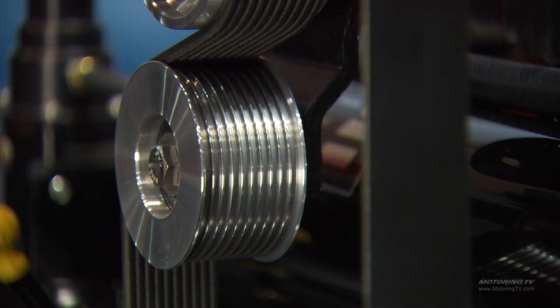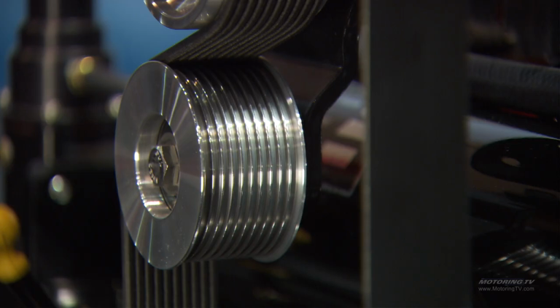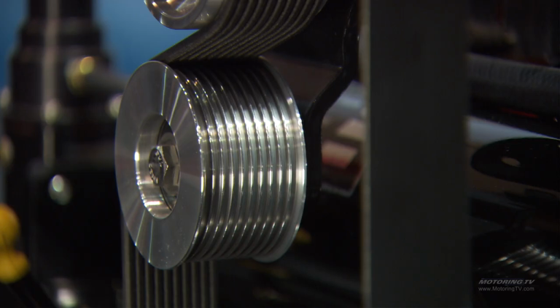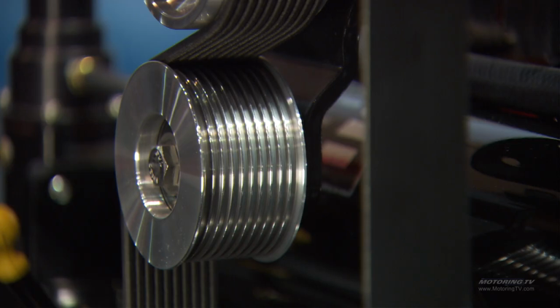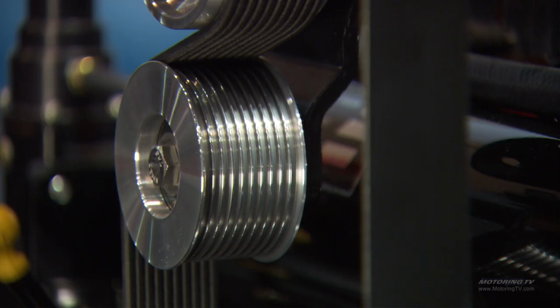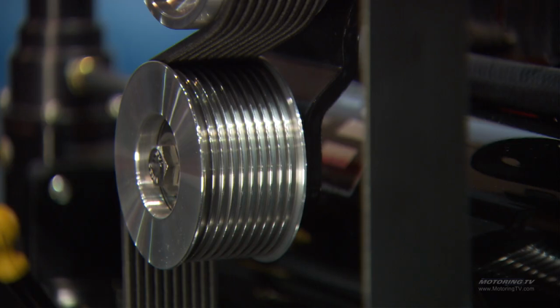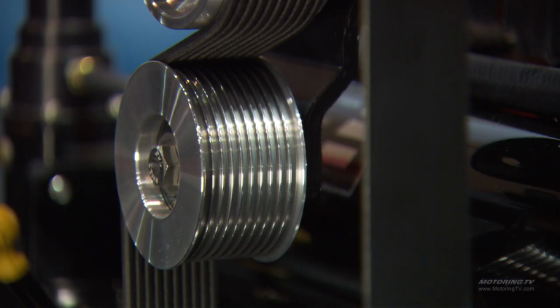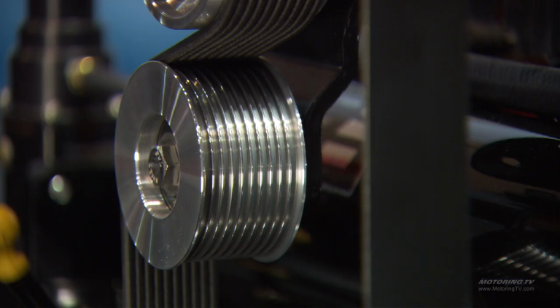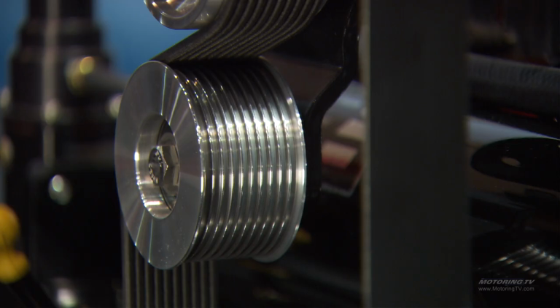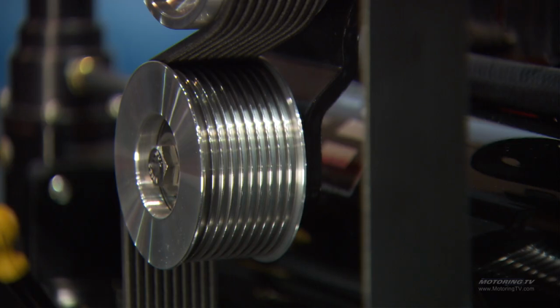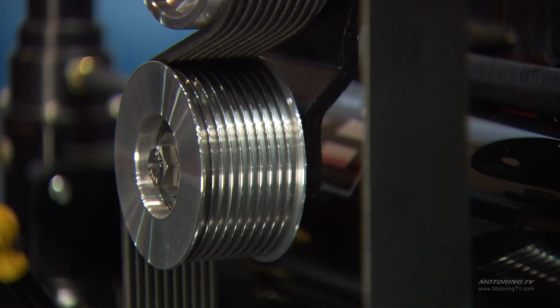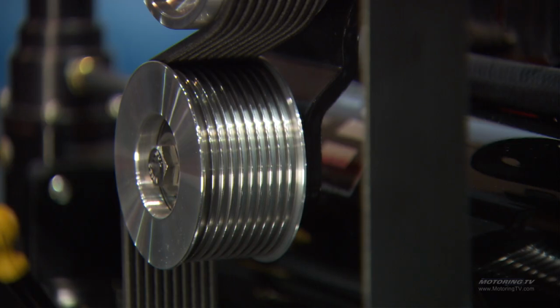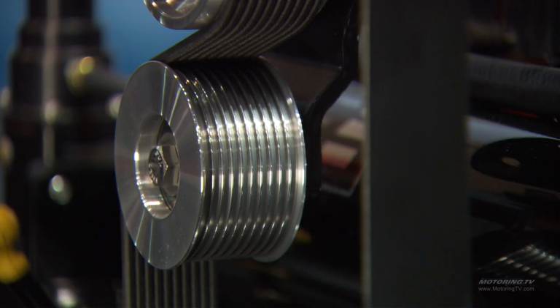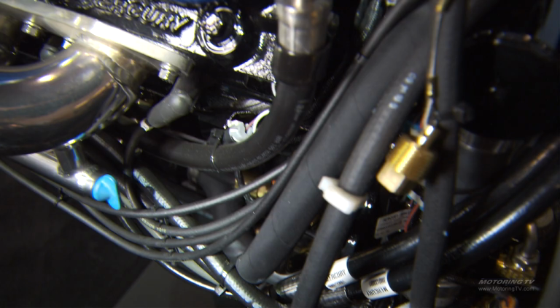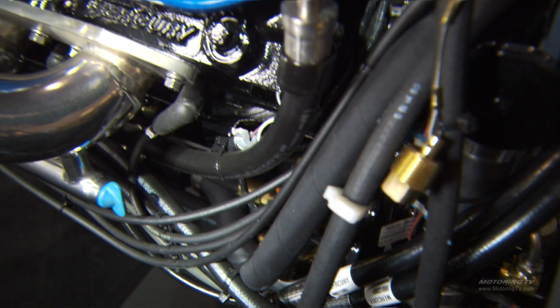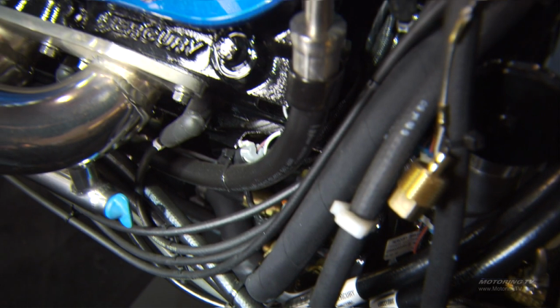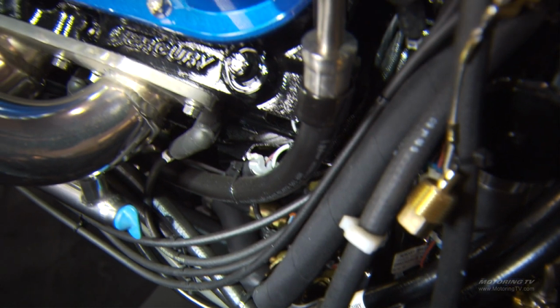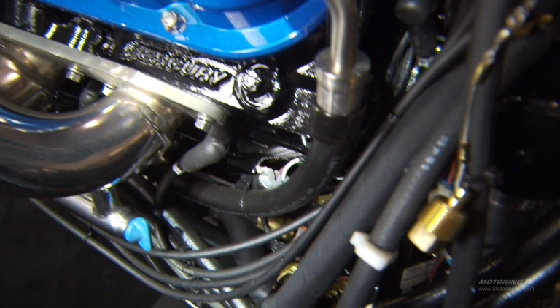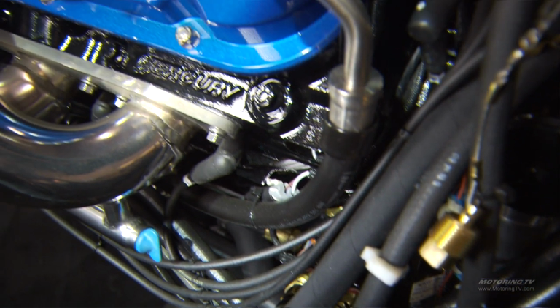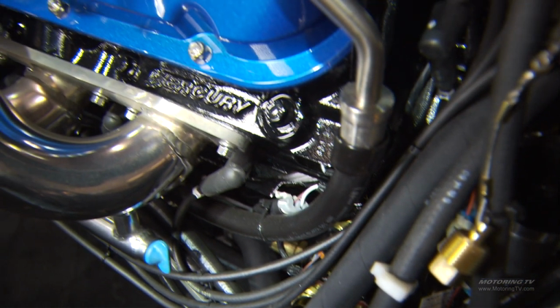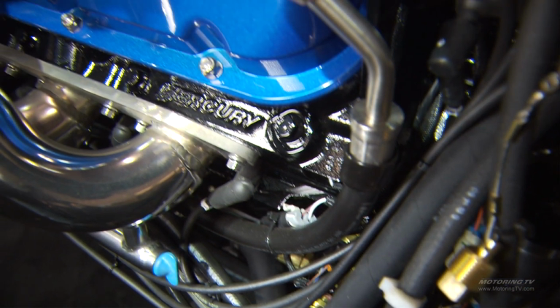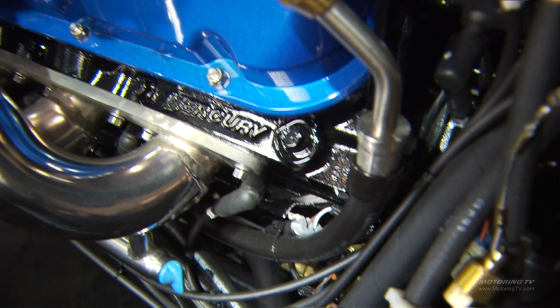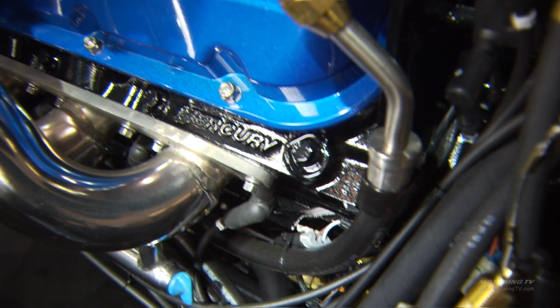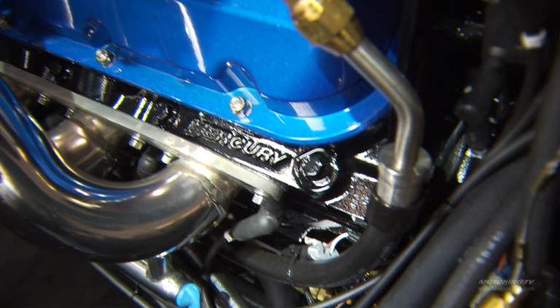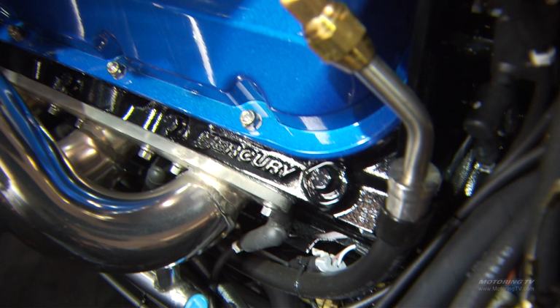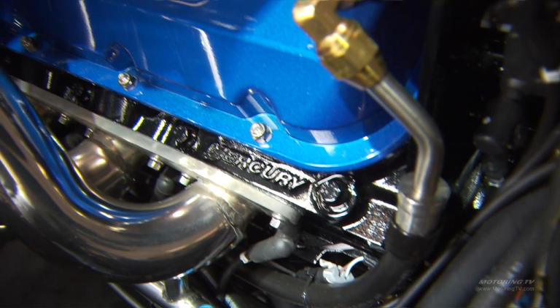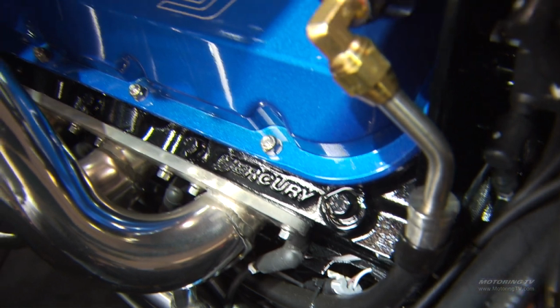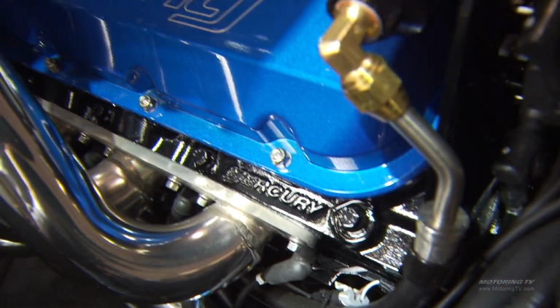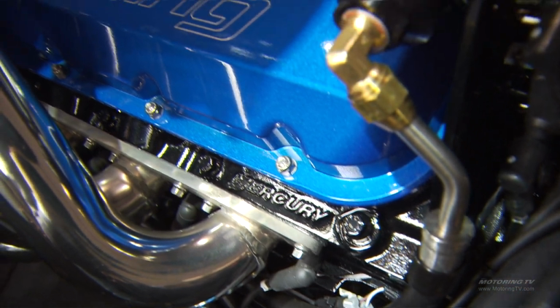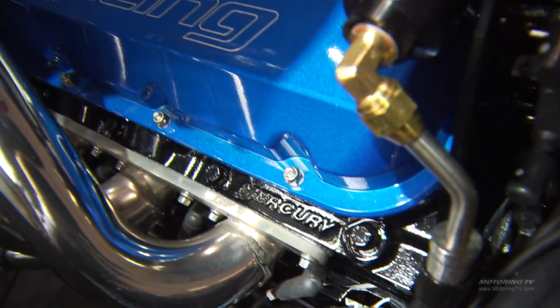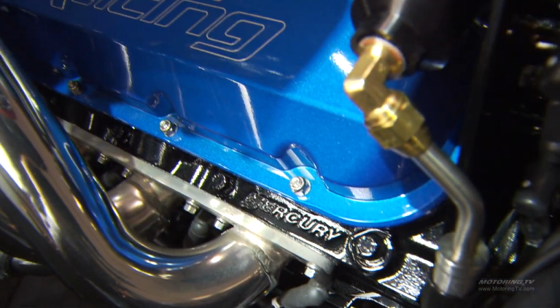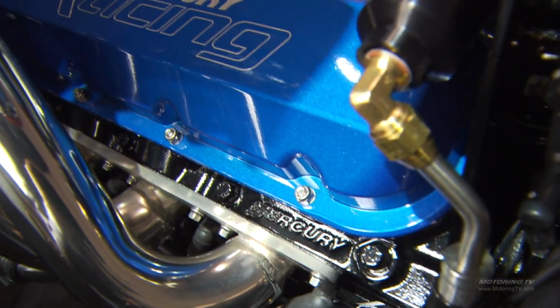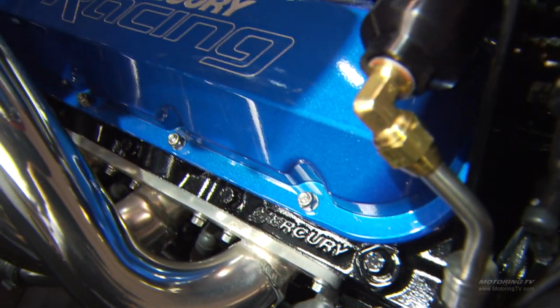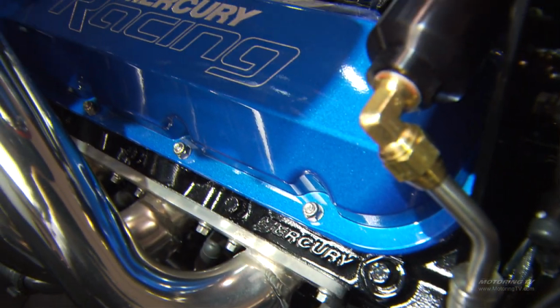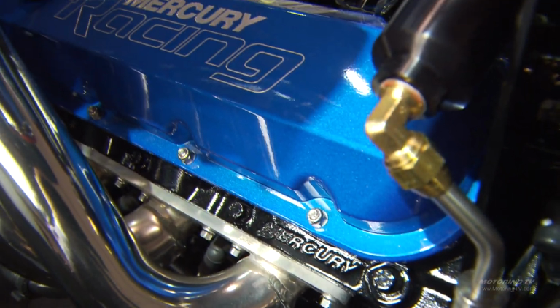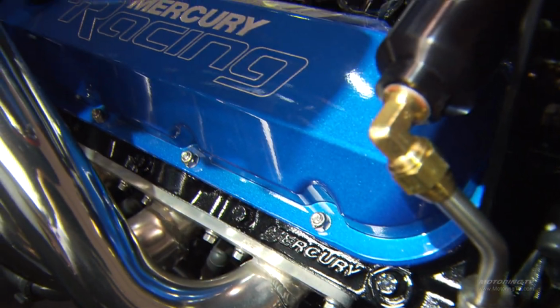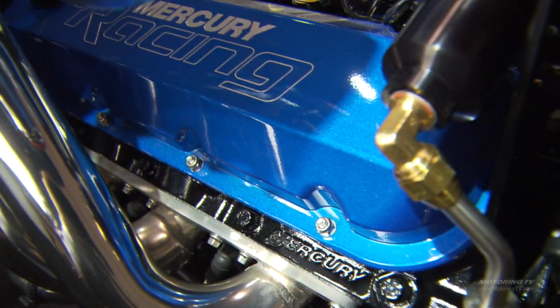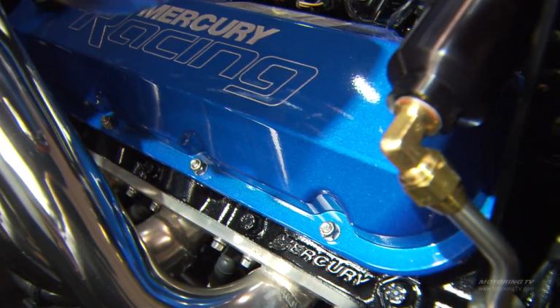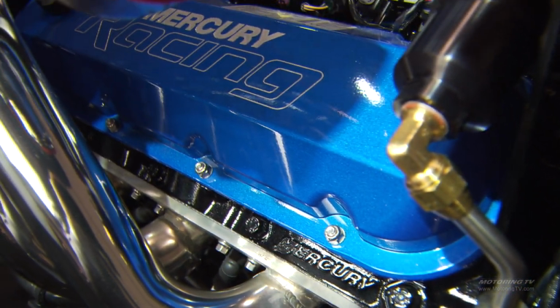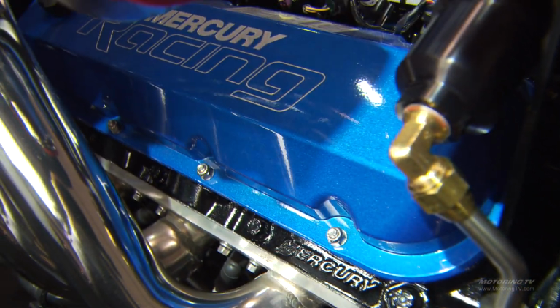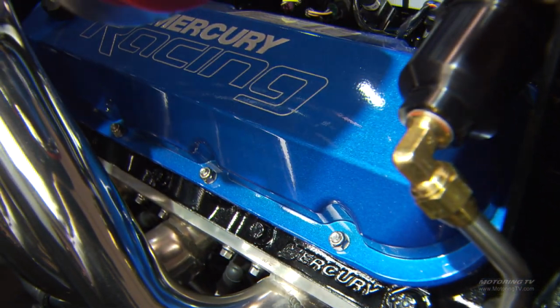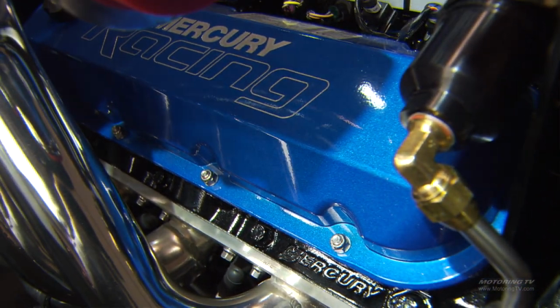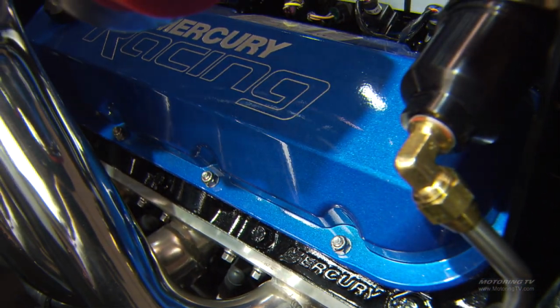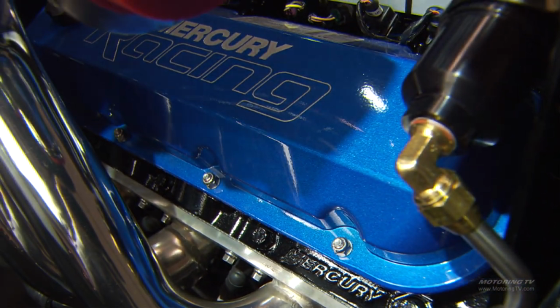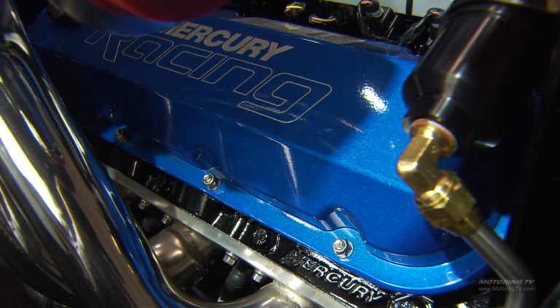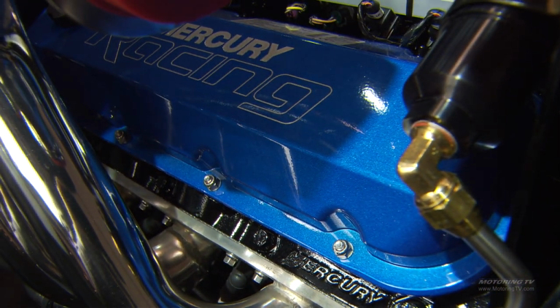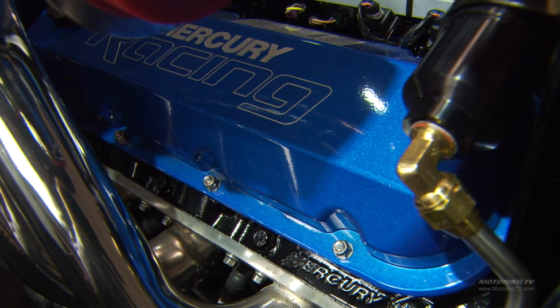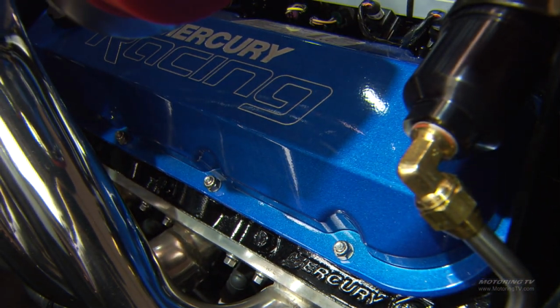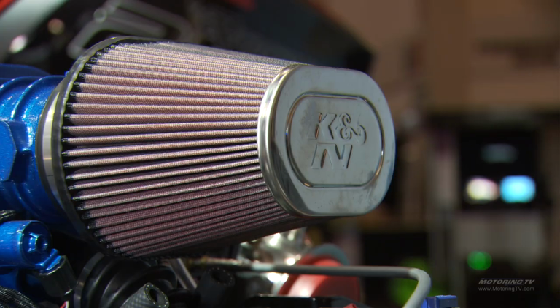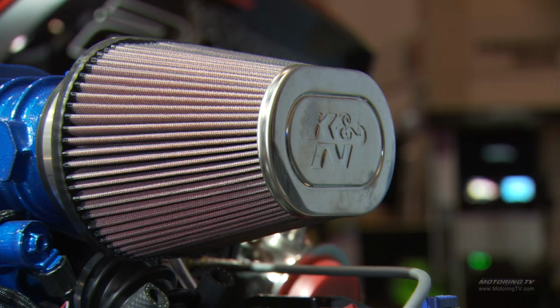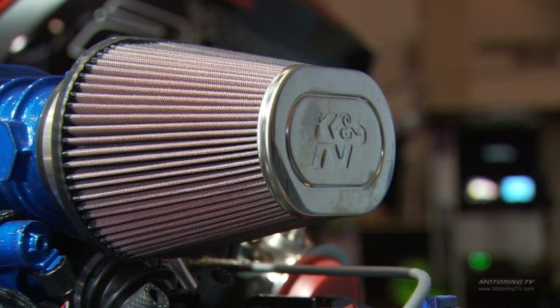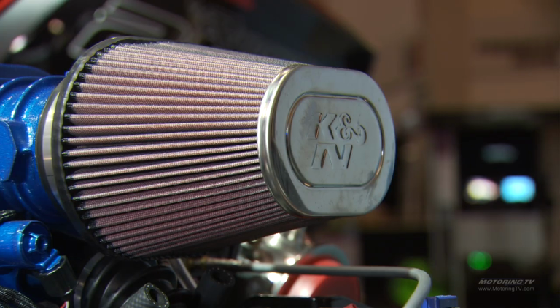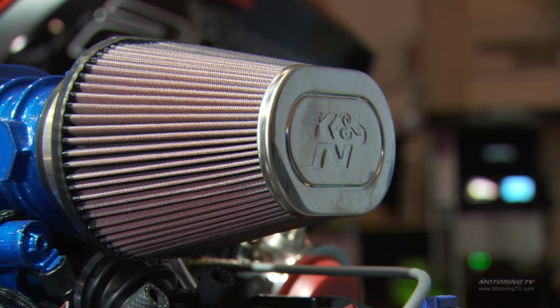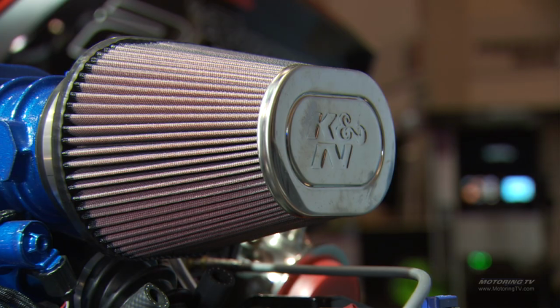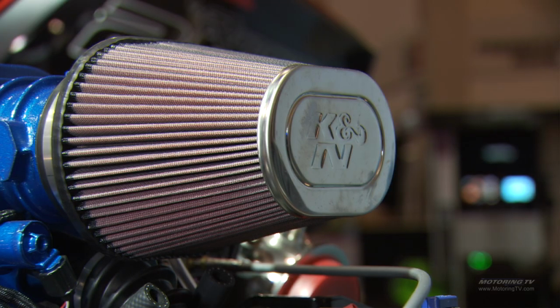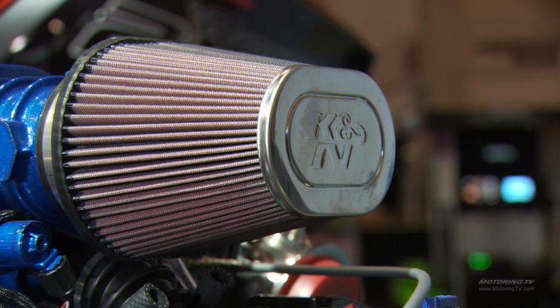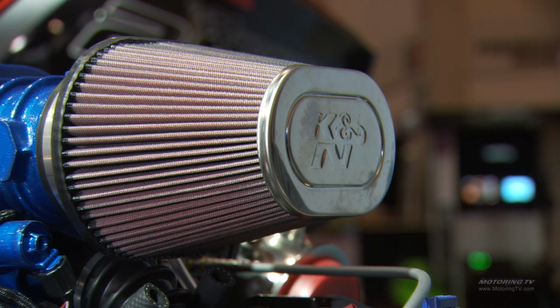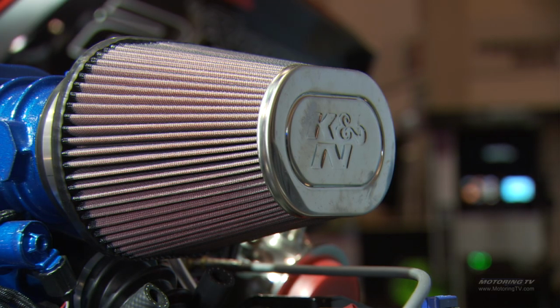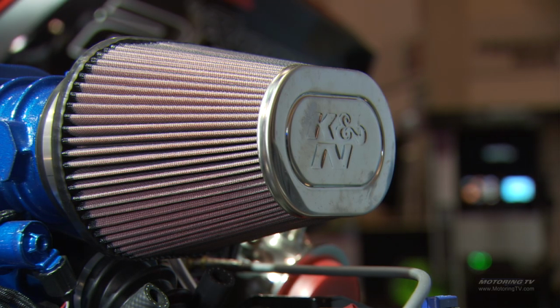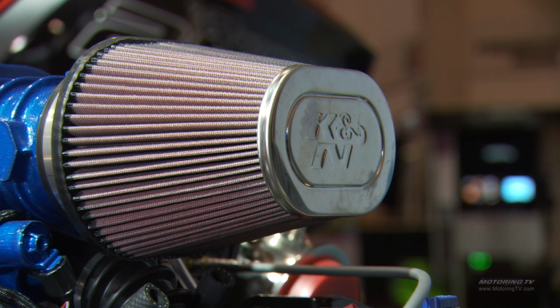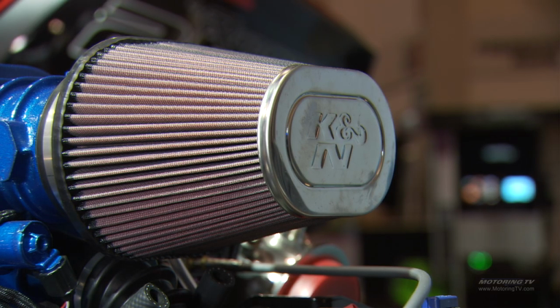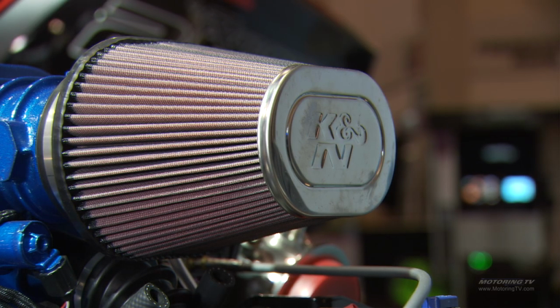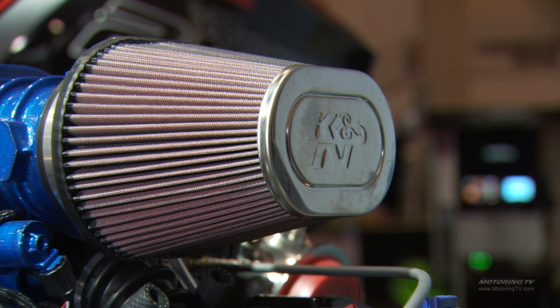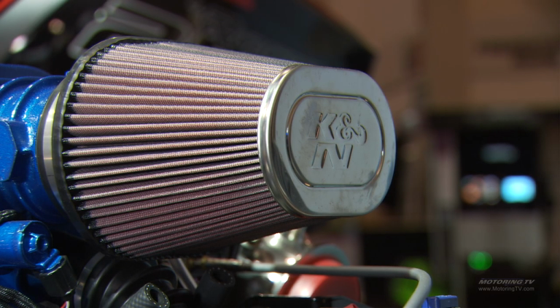Just like your car, you maintain them and they're going to give you good service. If you don't, it's going to cost you a lot of money.